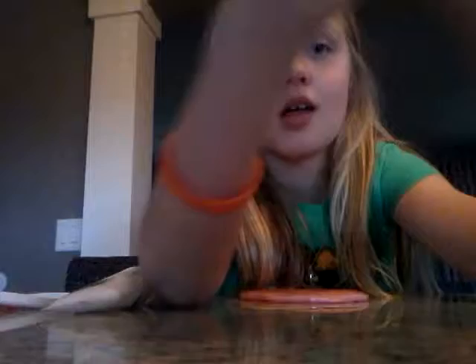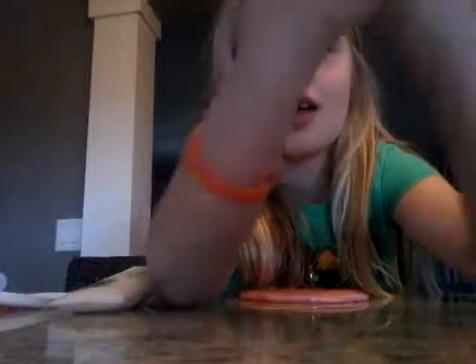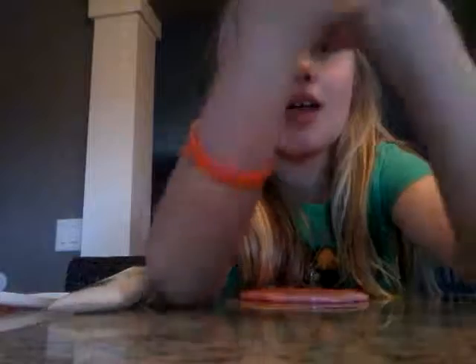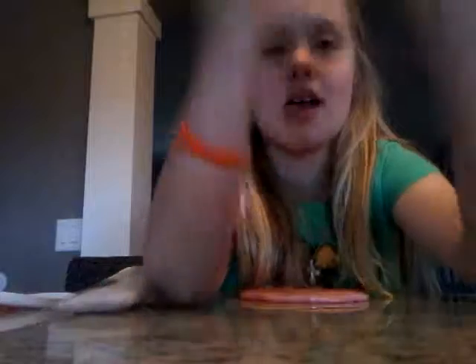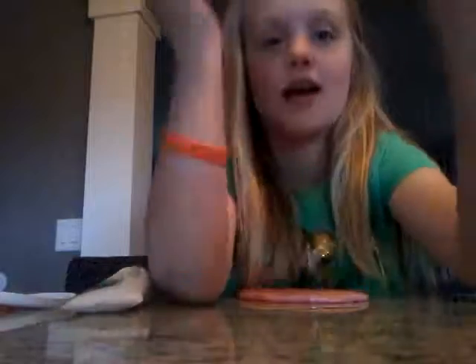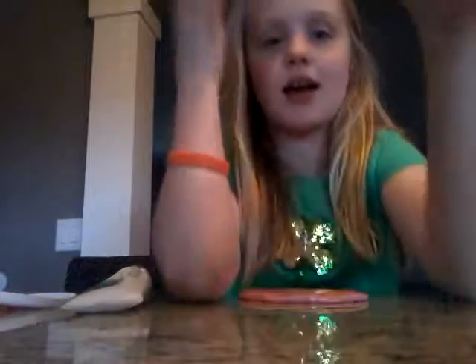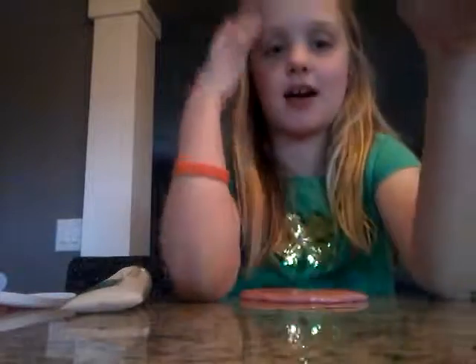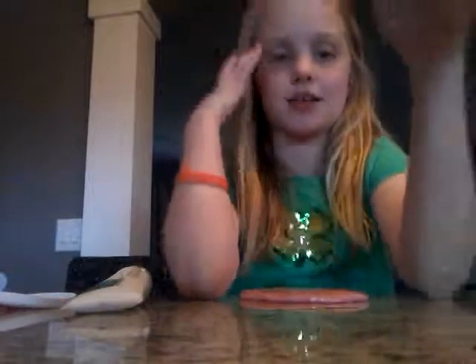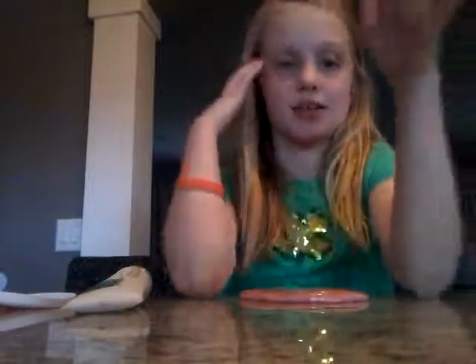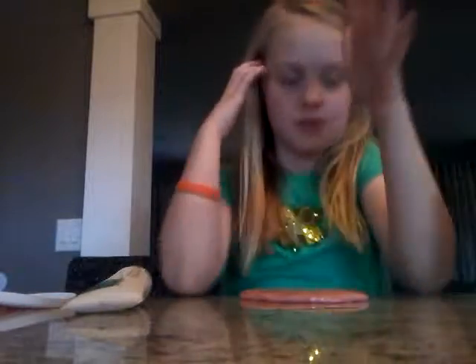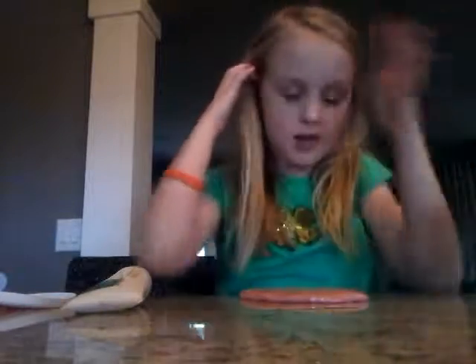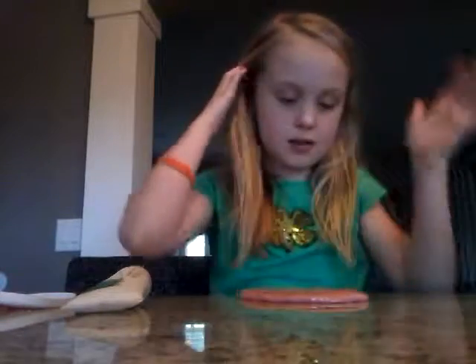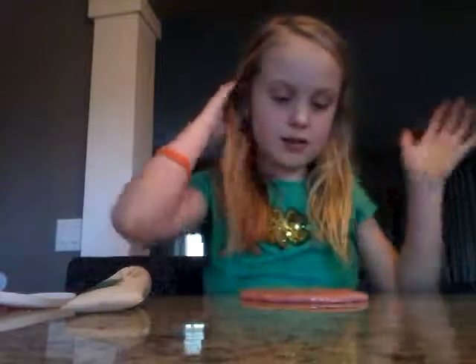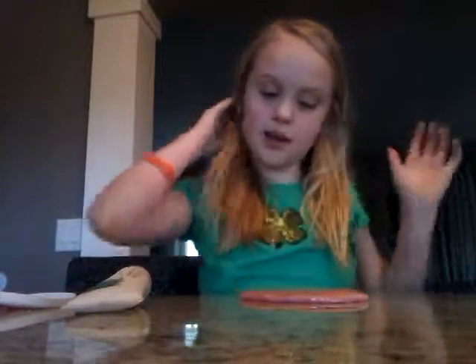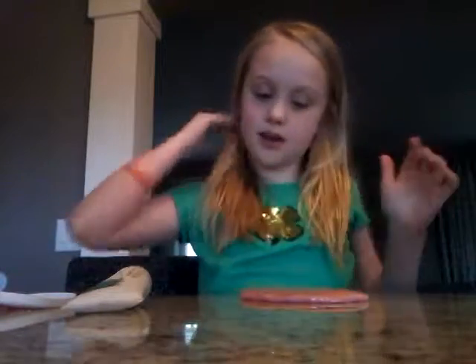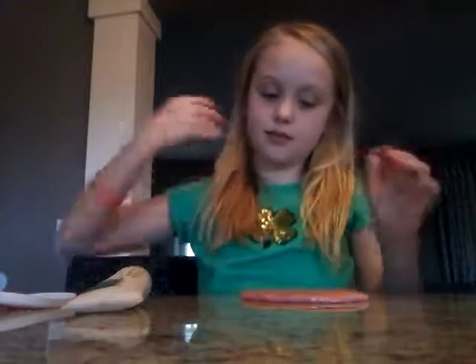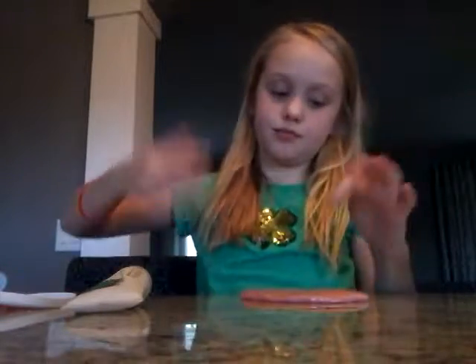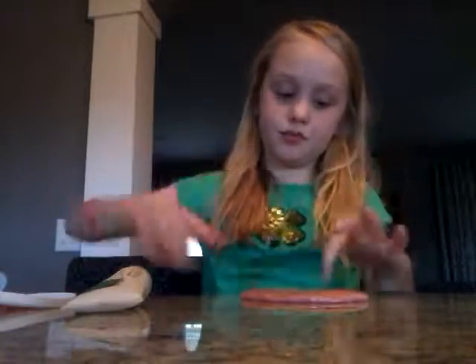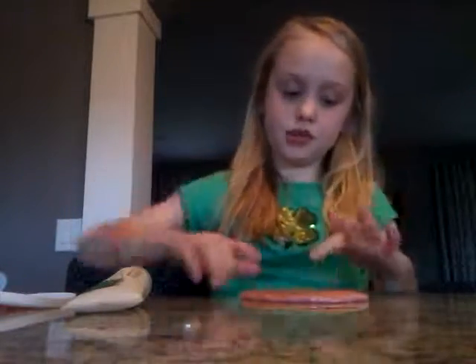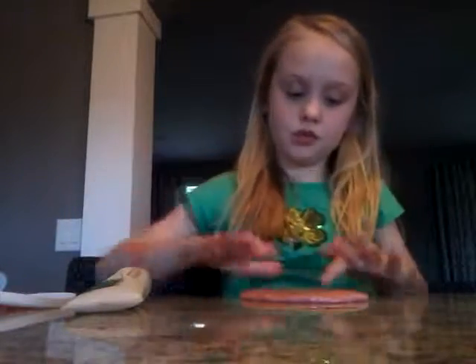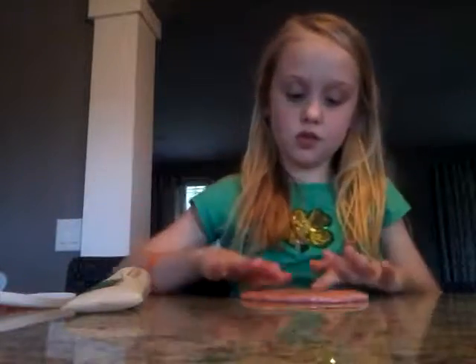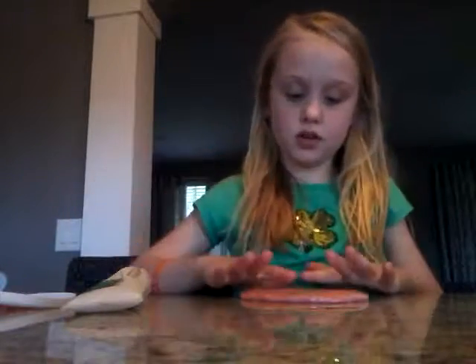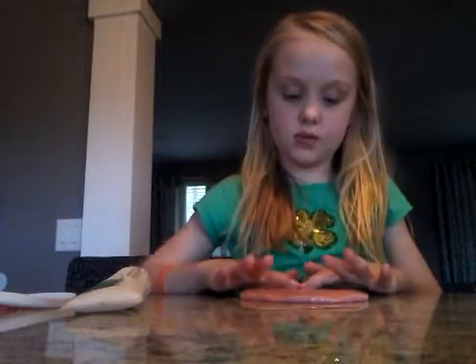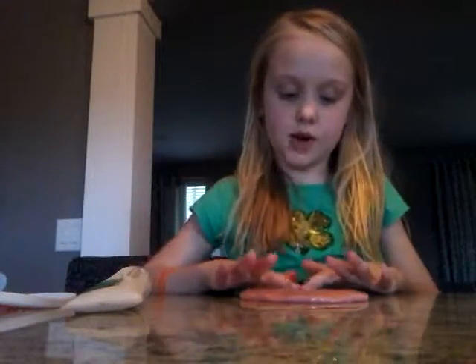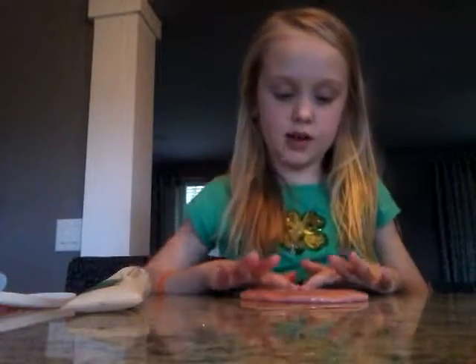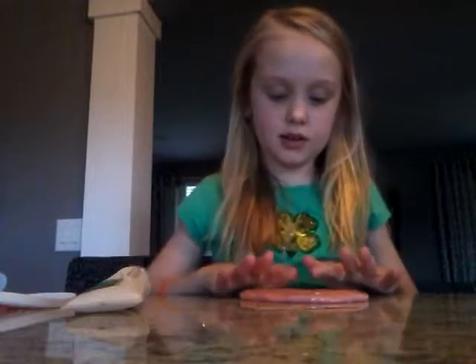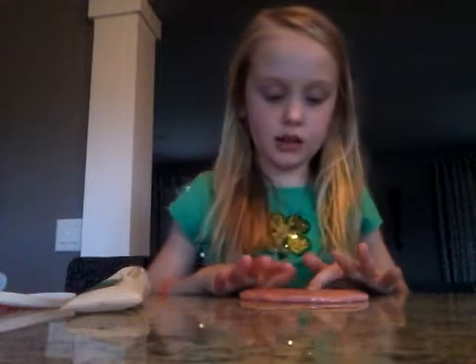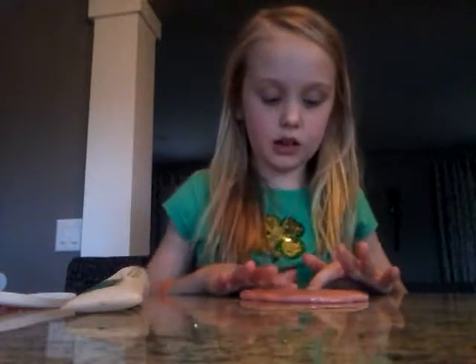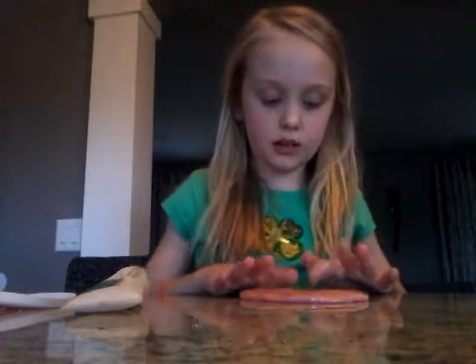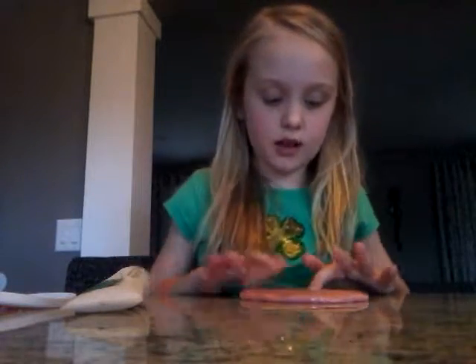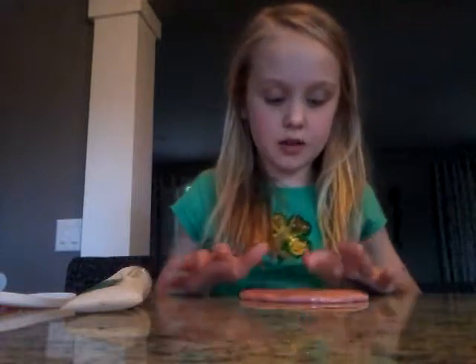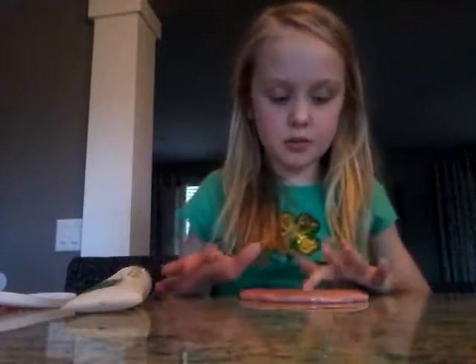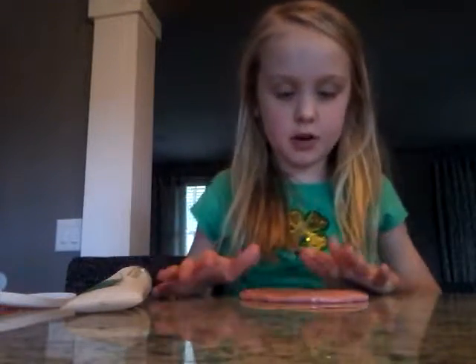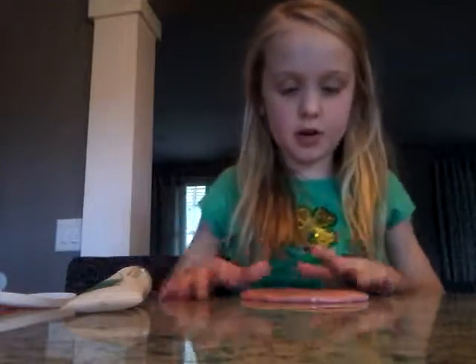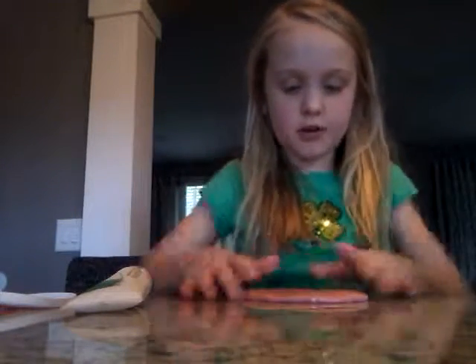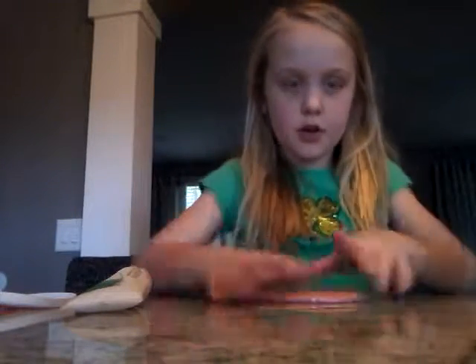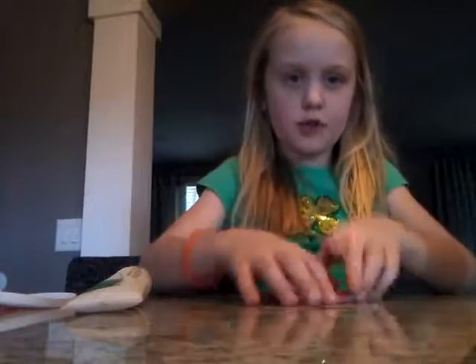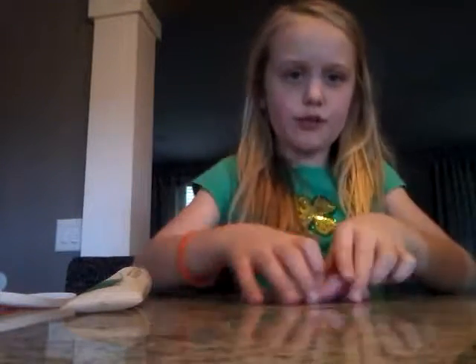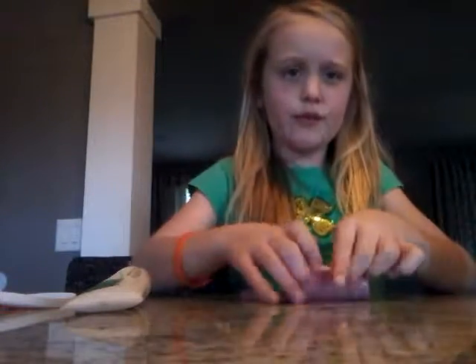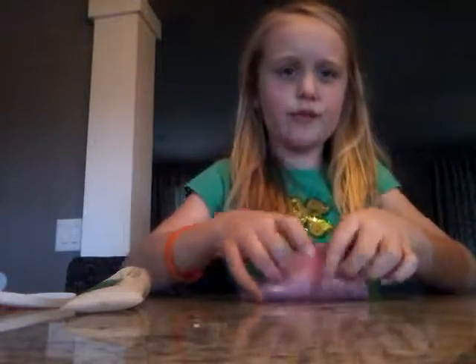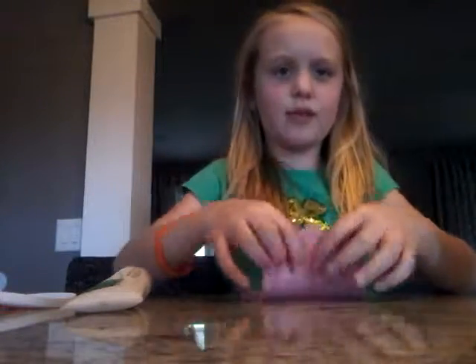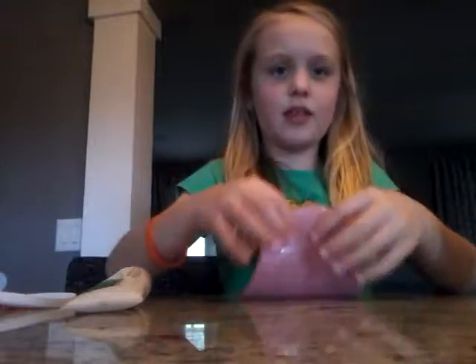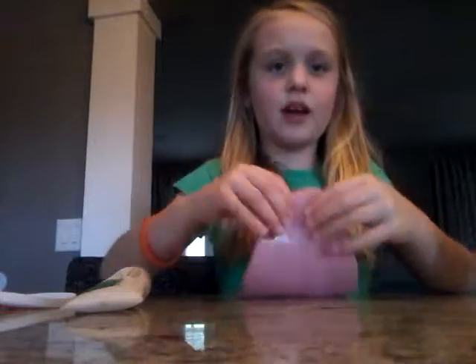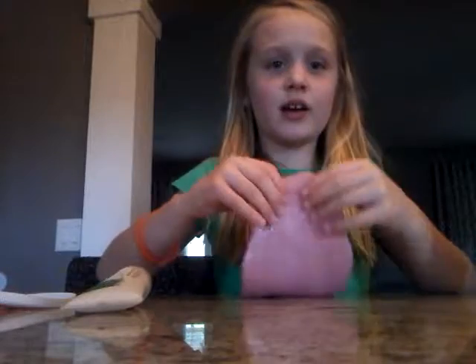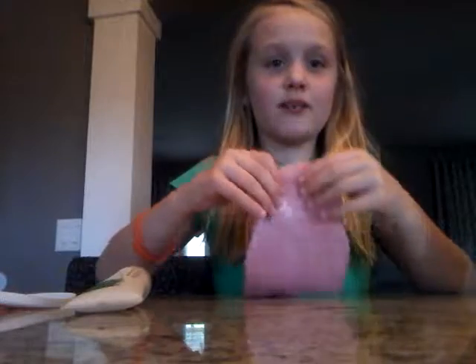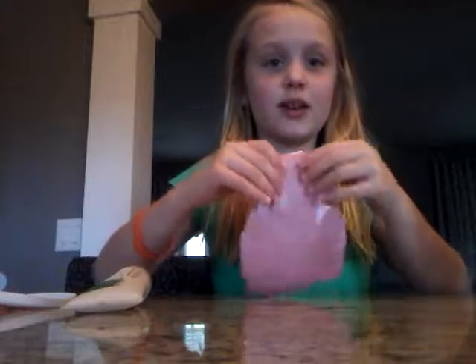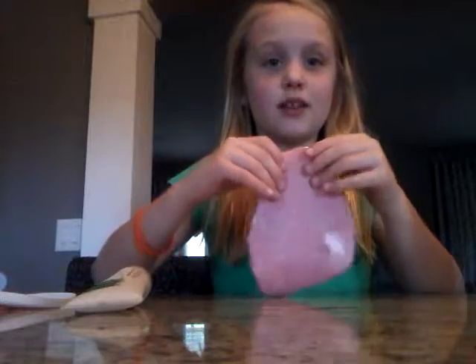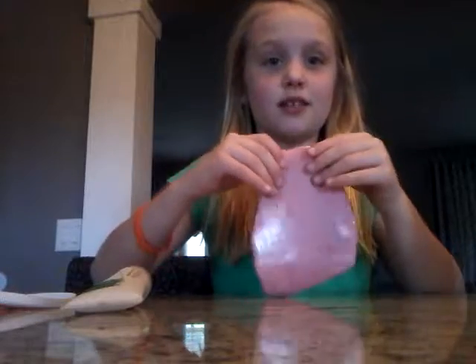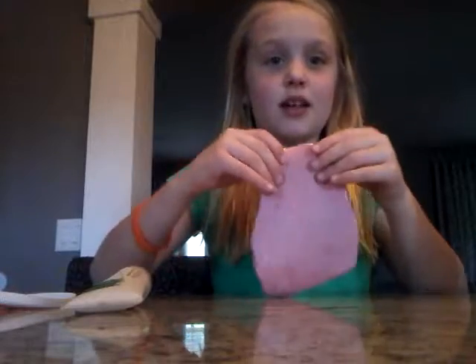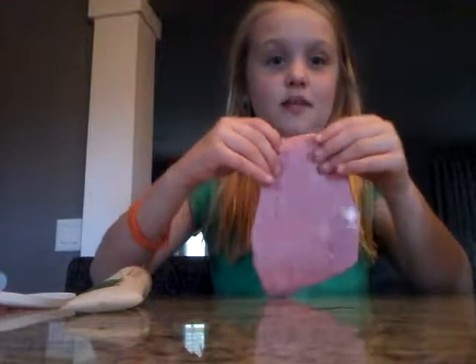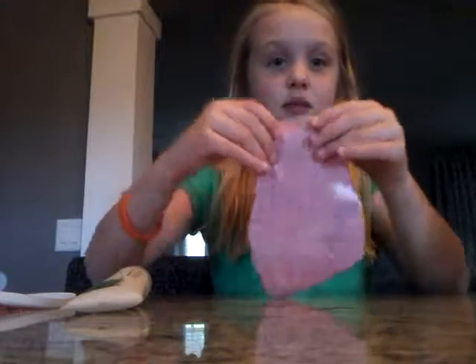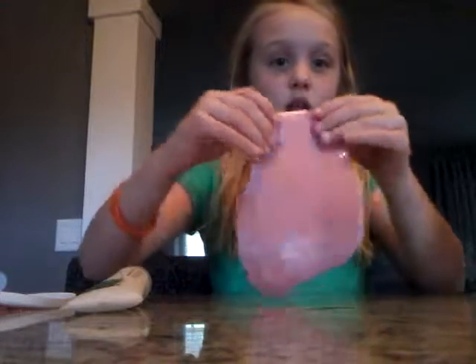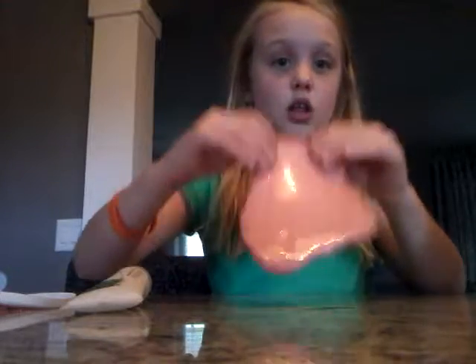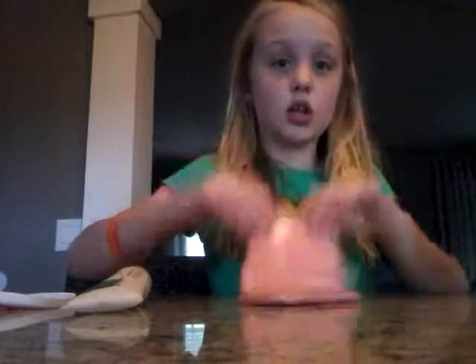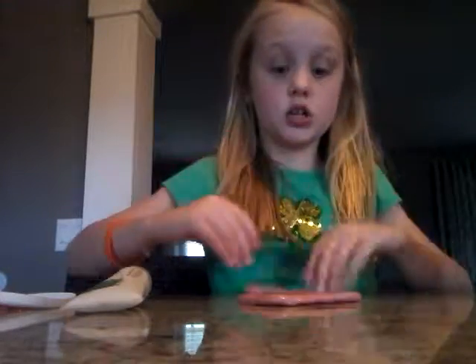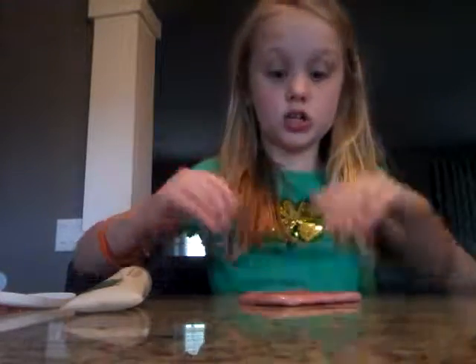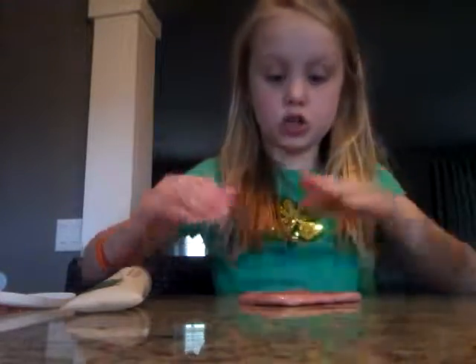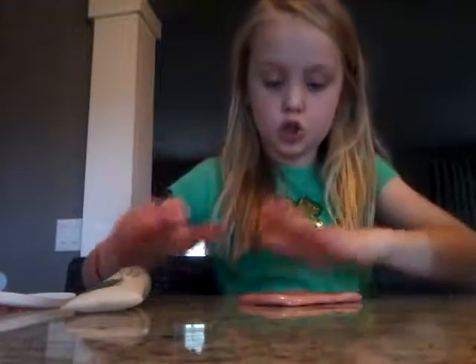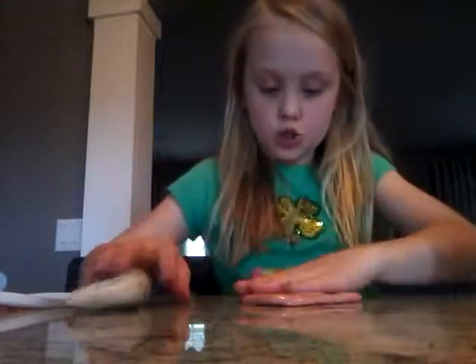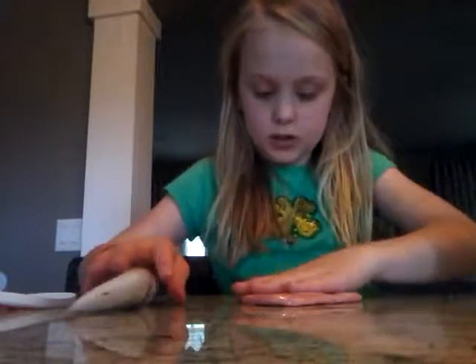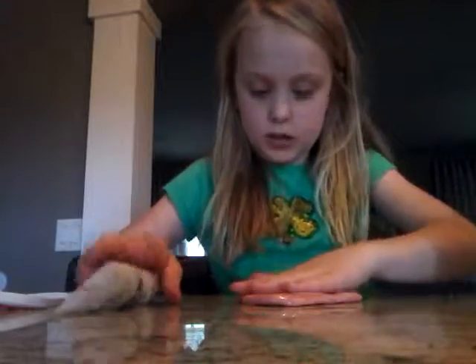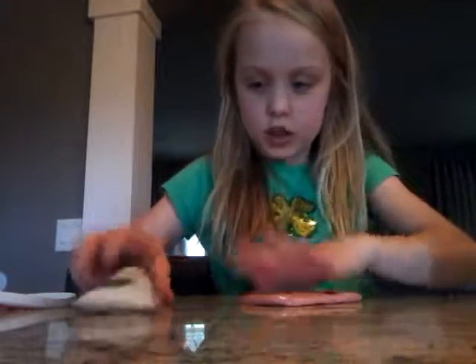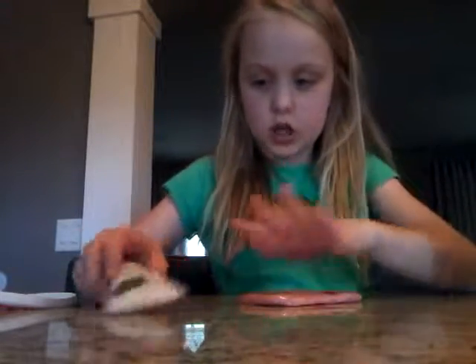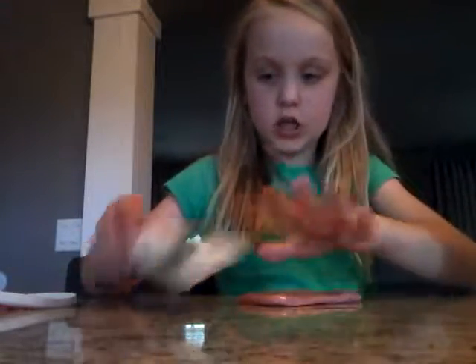Hey guys, it's me and today I'm just going to be showing you how to make your slime stretchier.